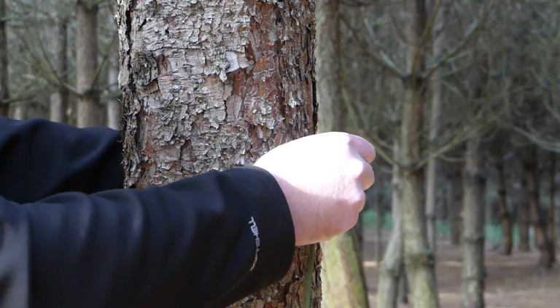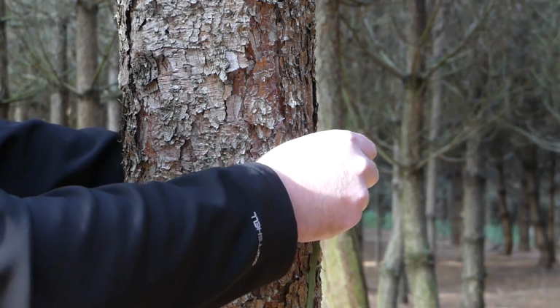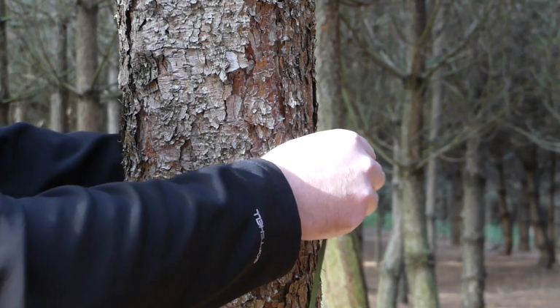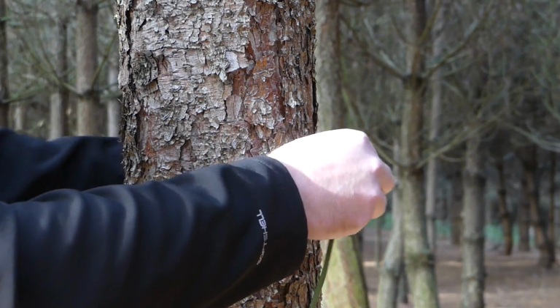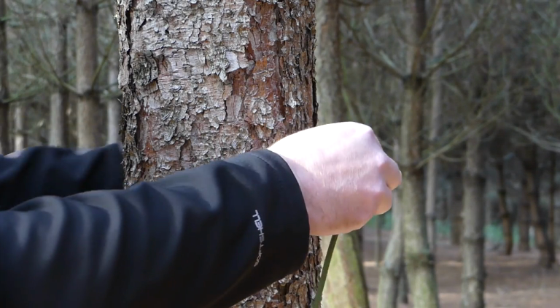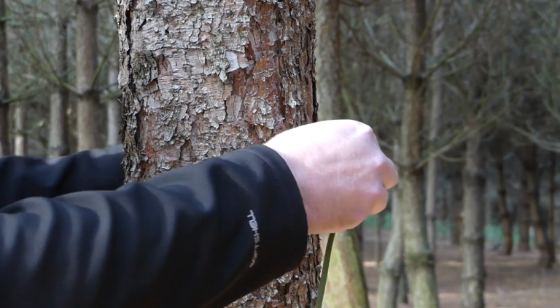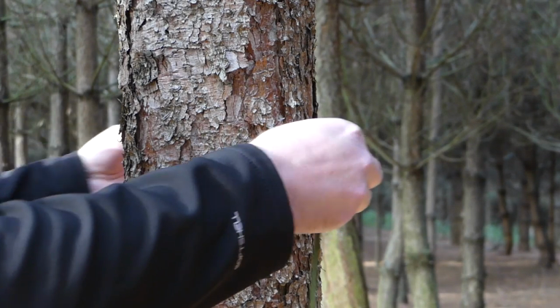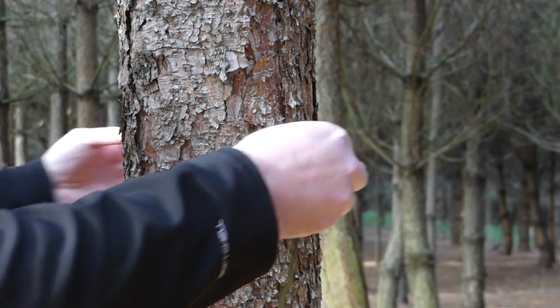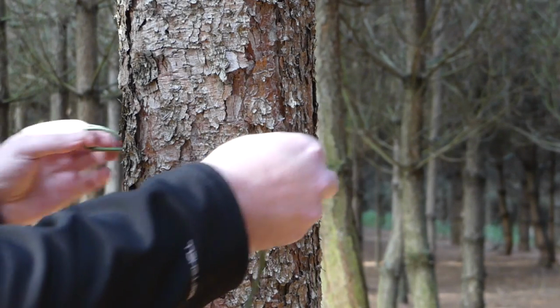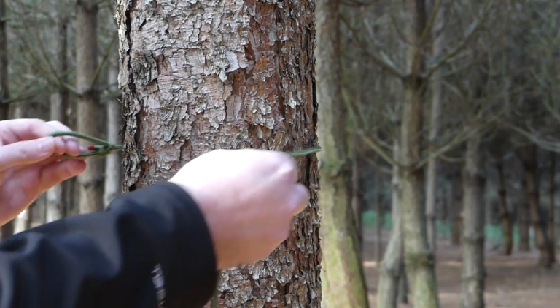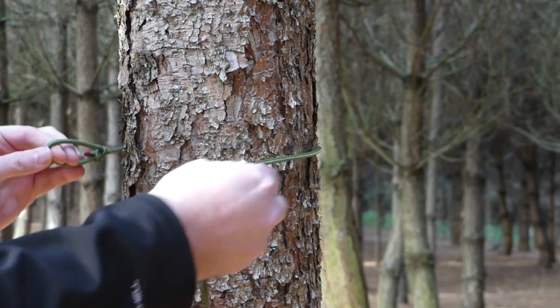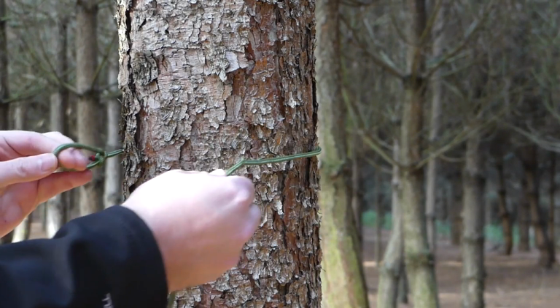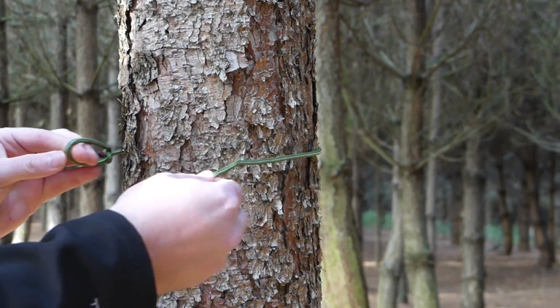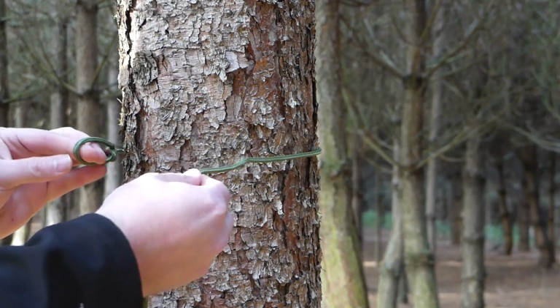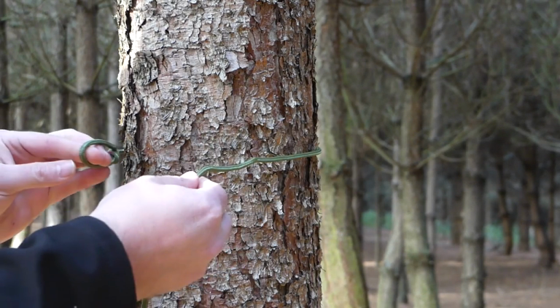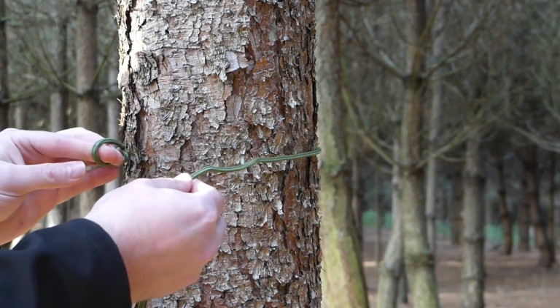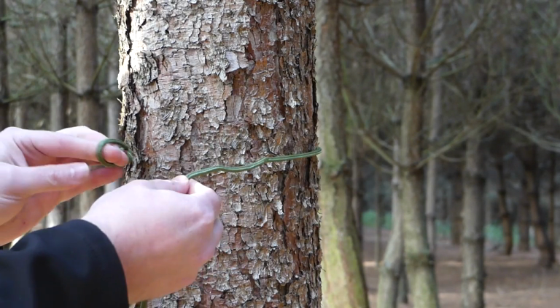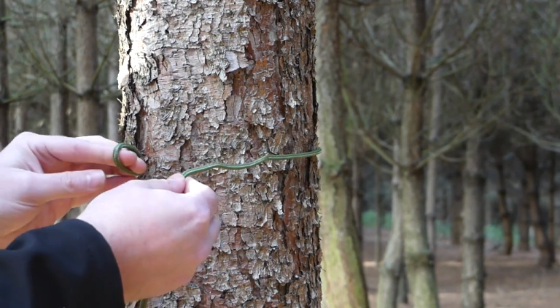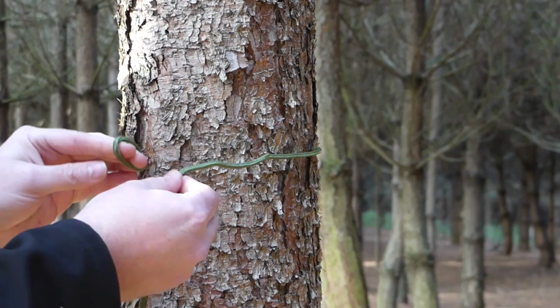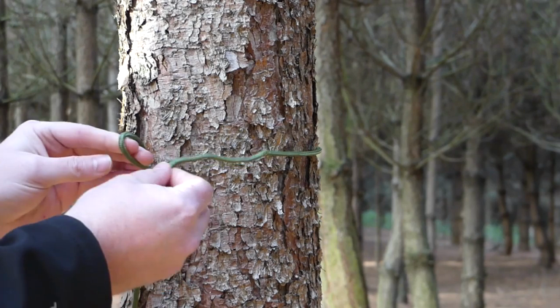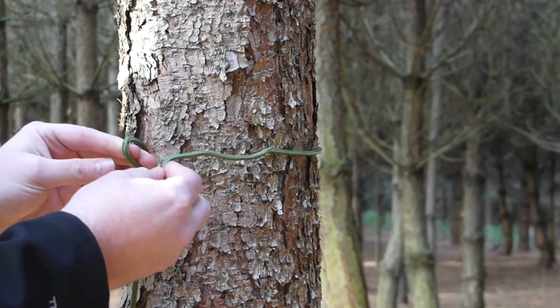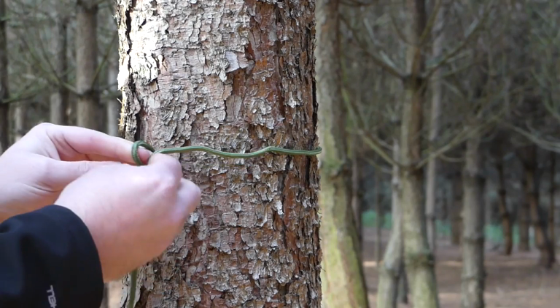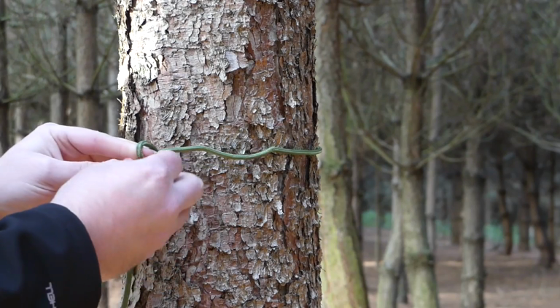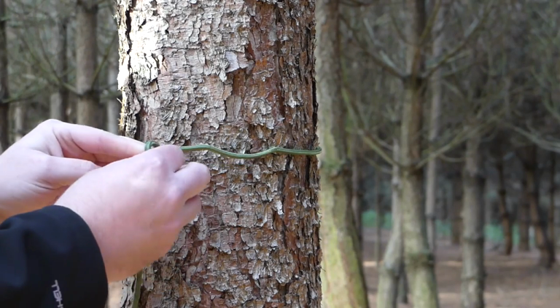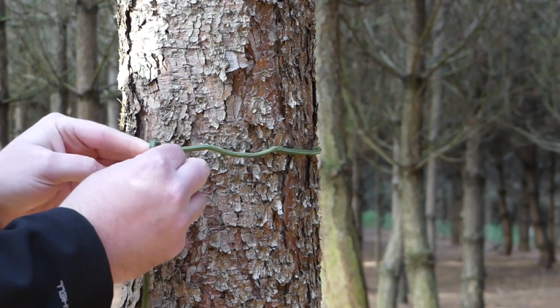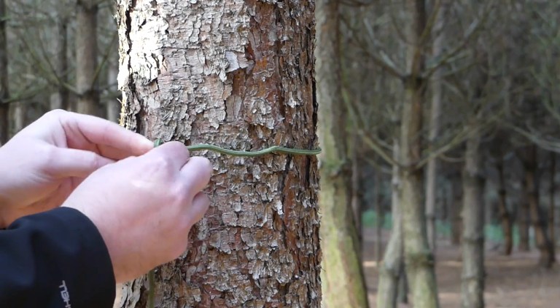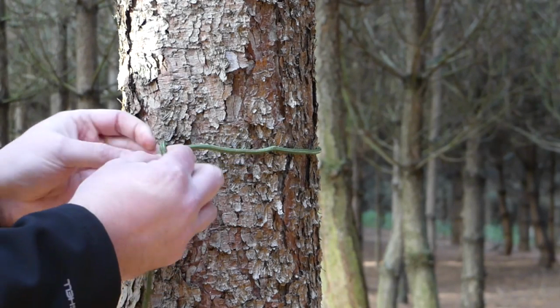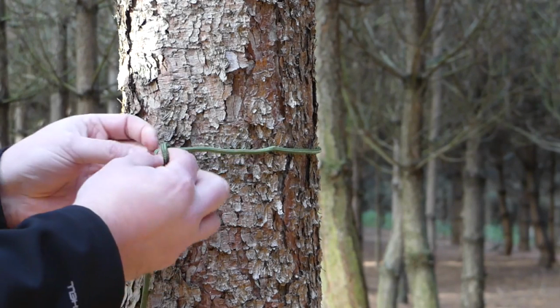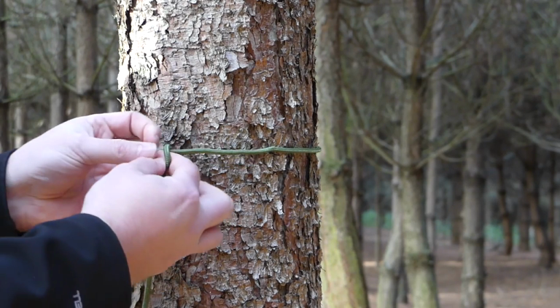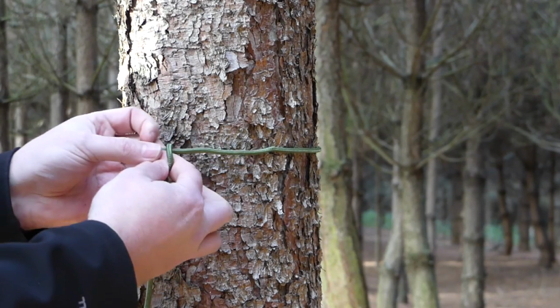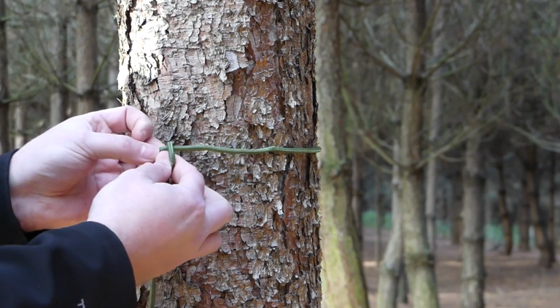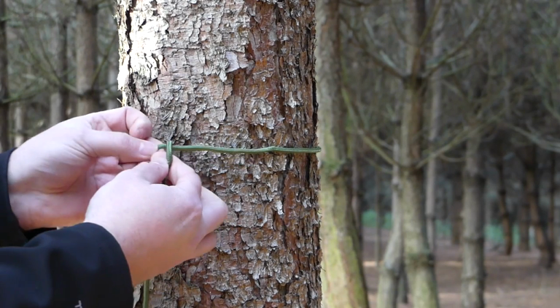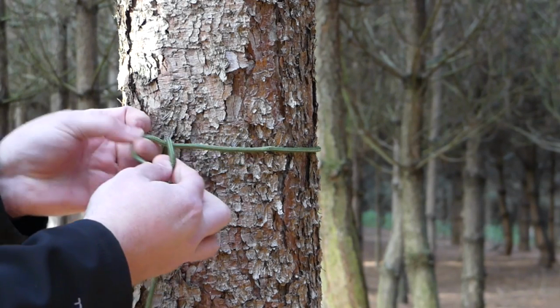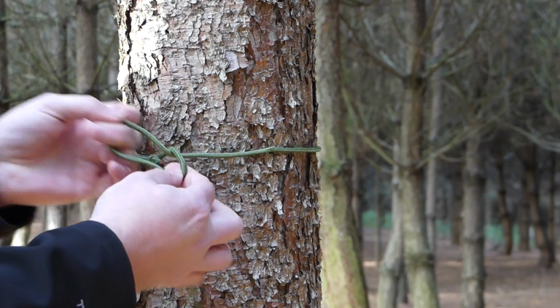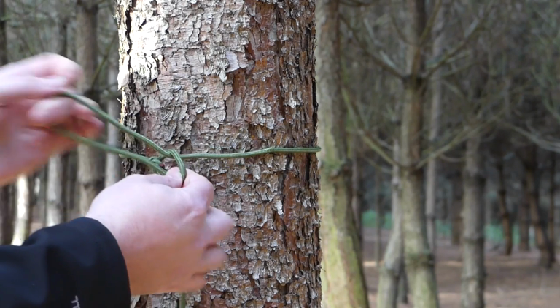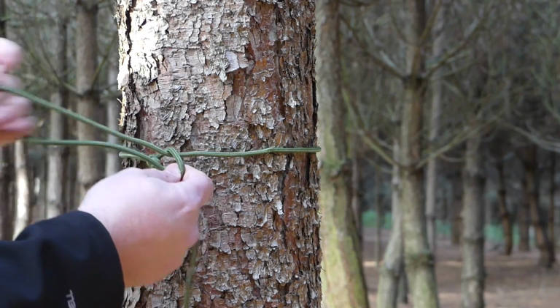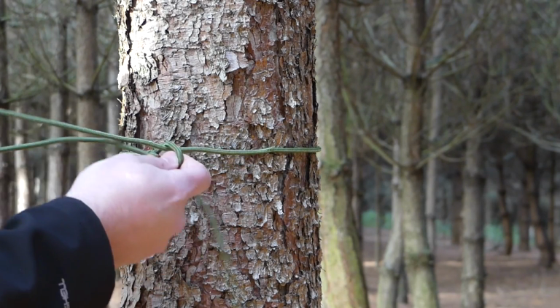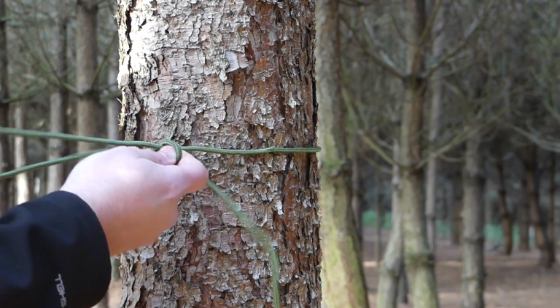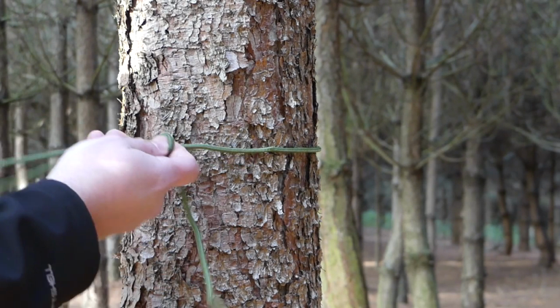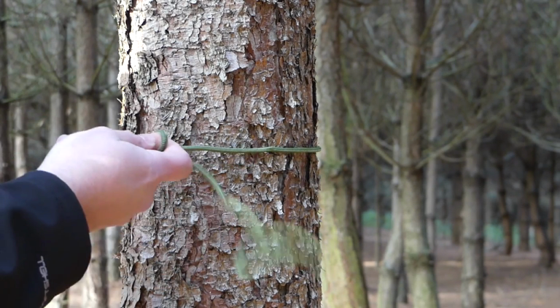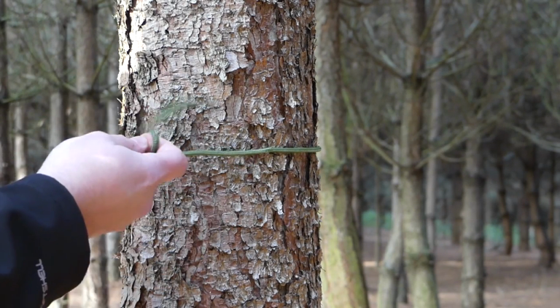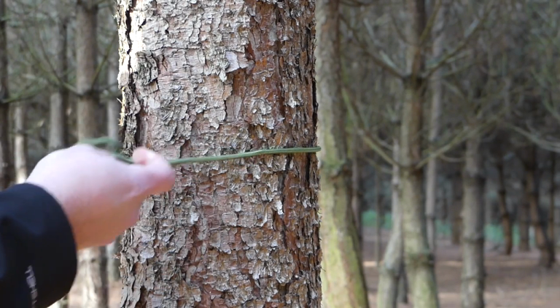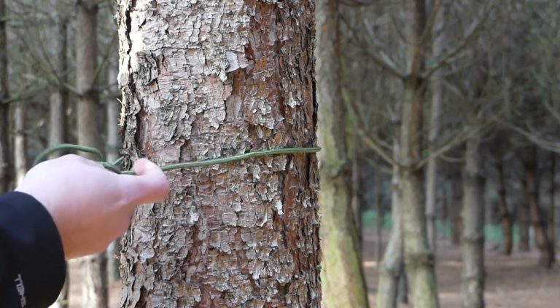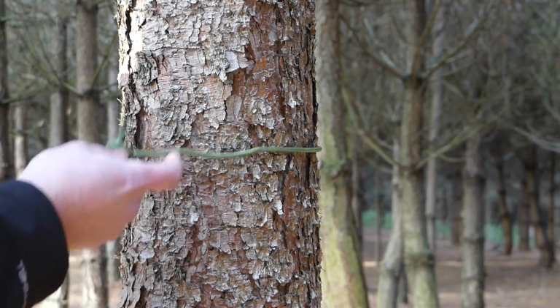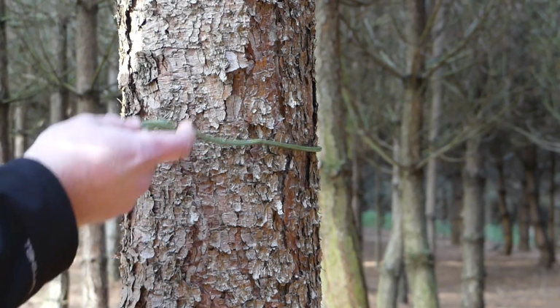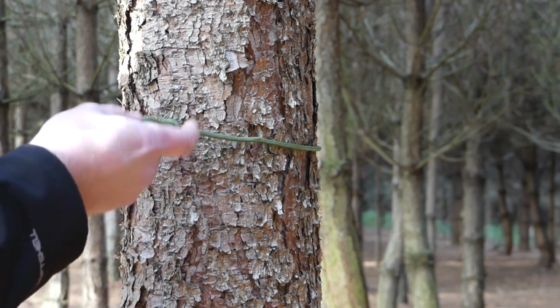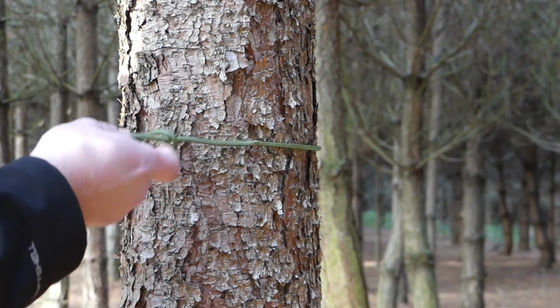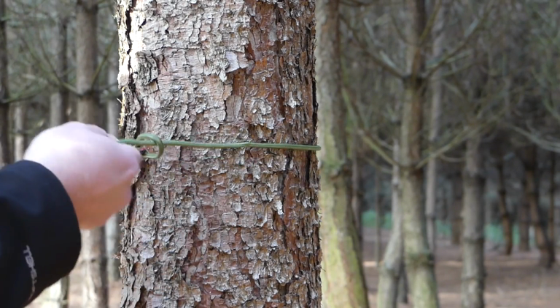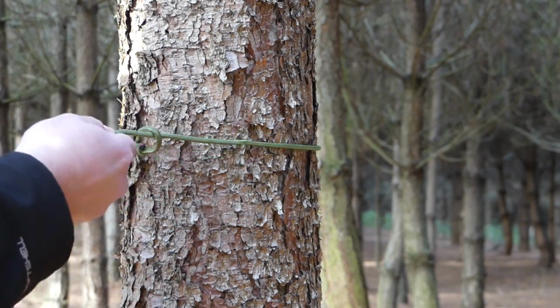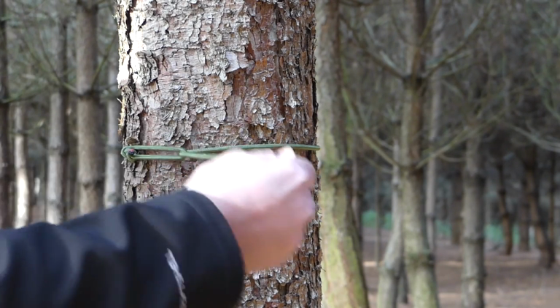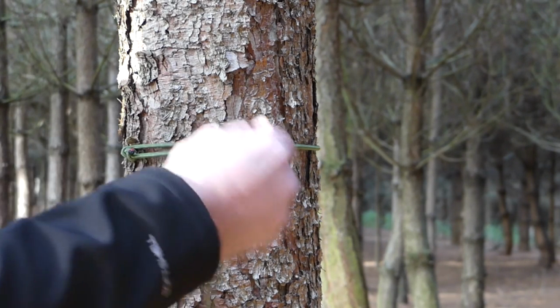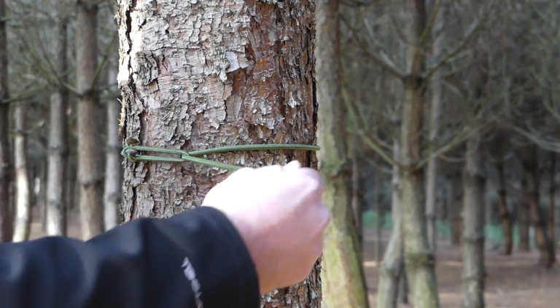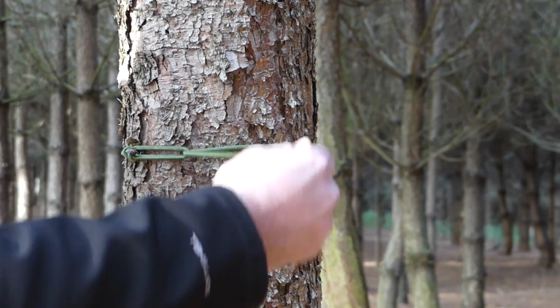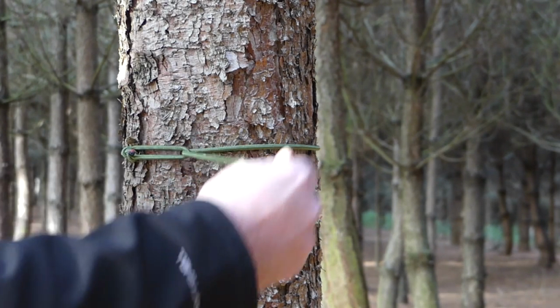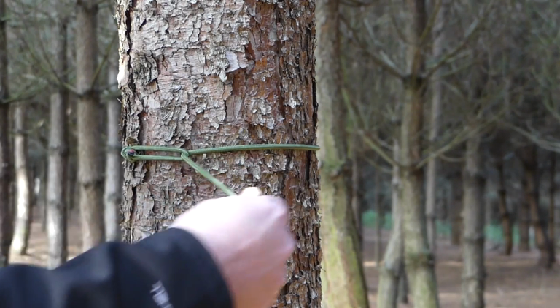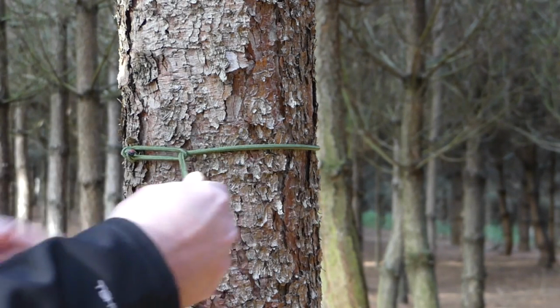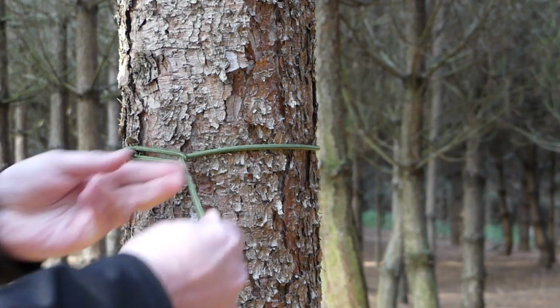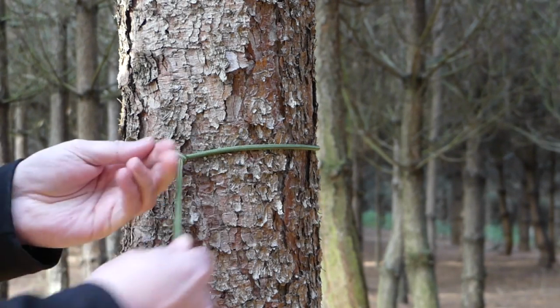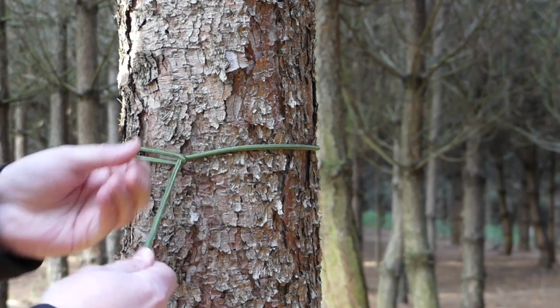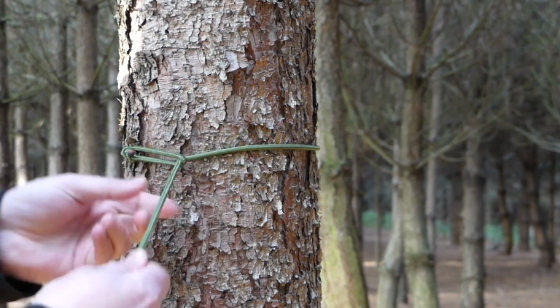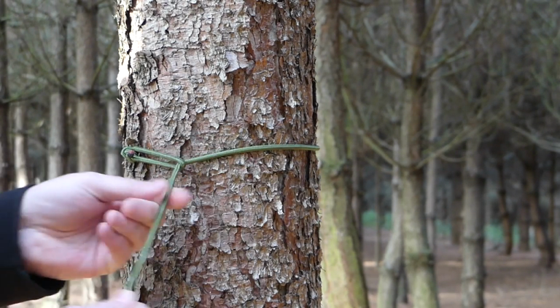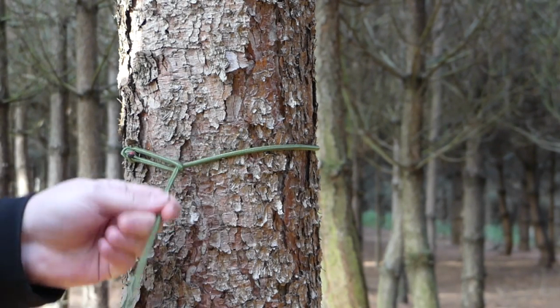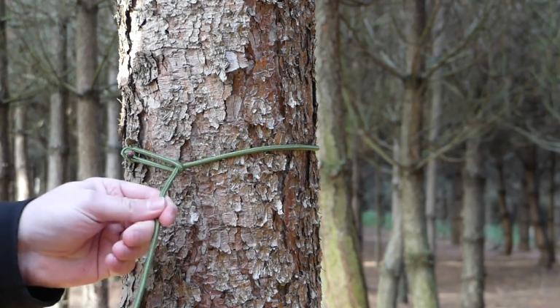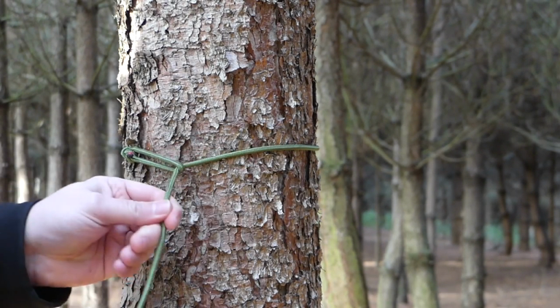Wrap it once around the tree like so. Then I pass the loose end of the cord and pull it tight.